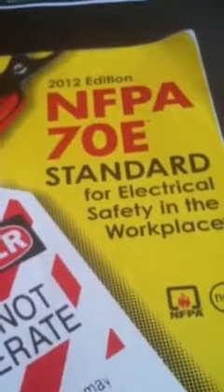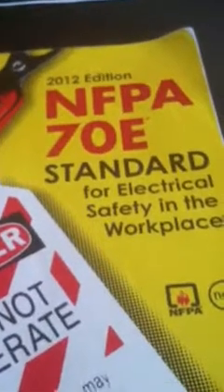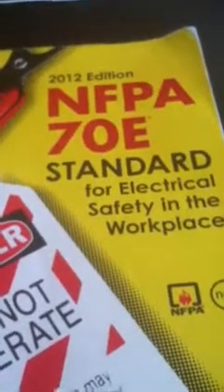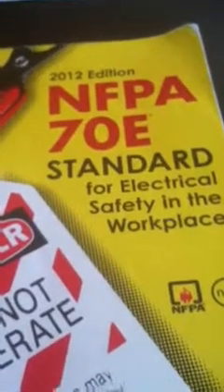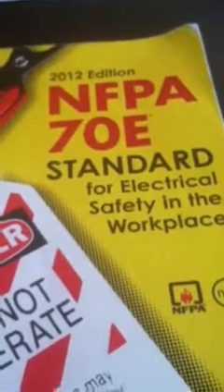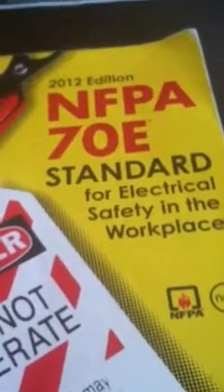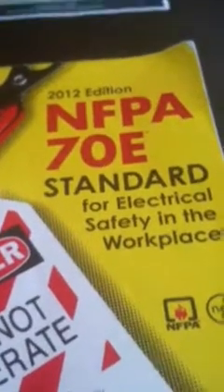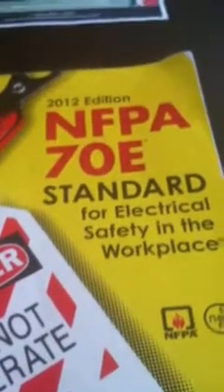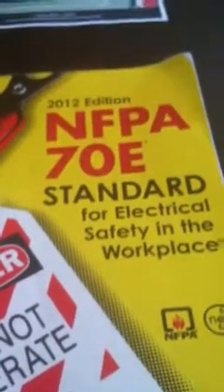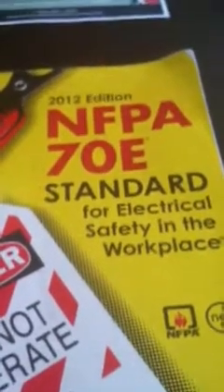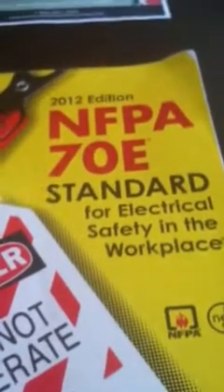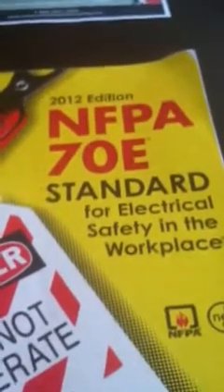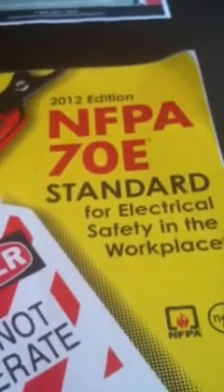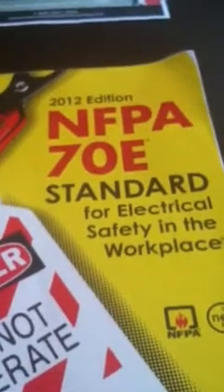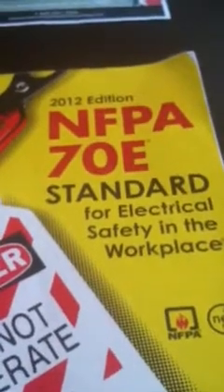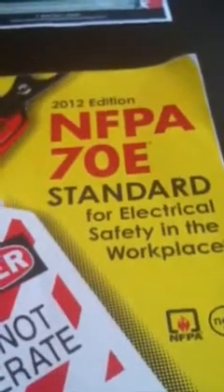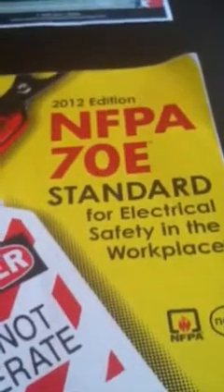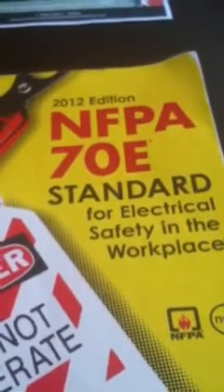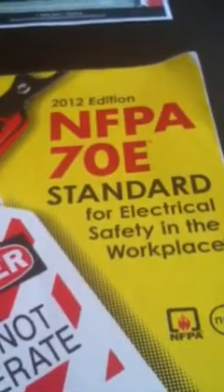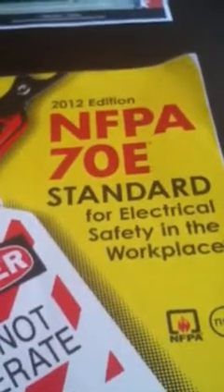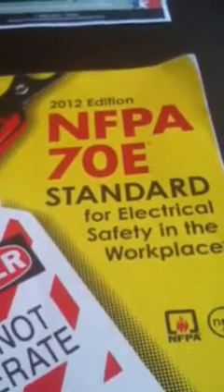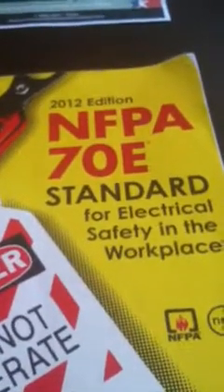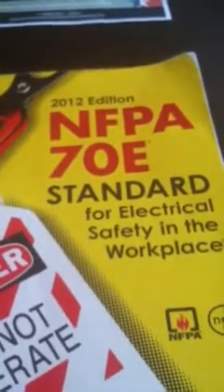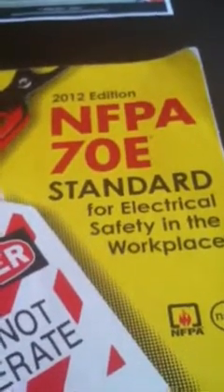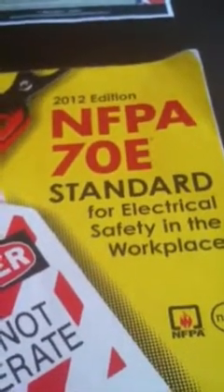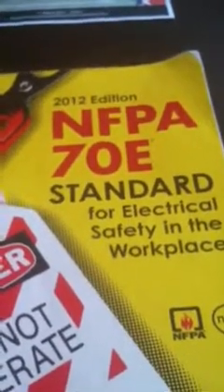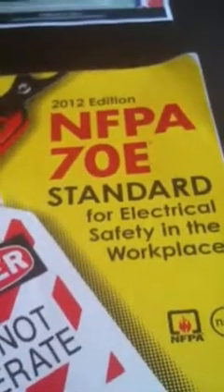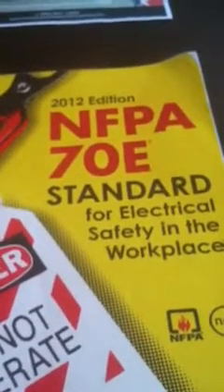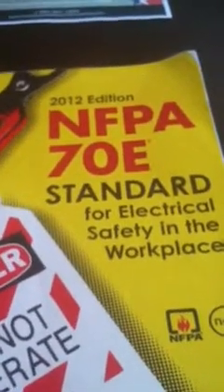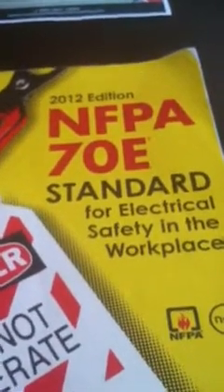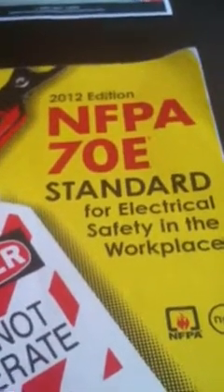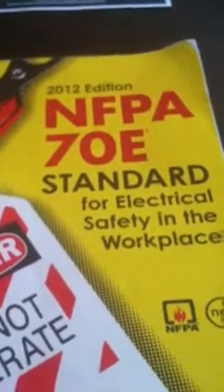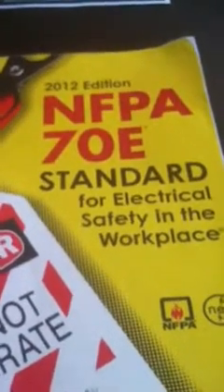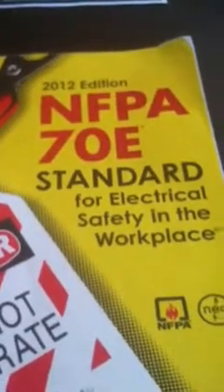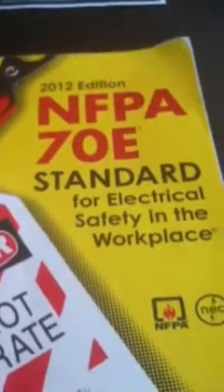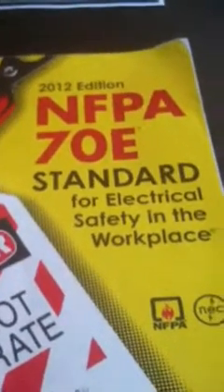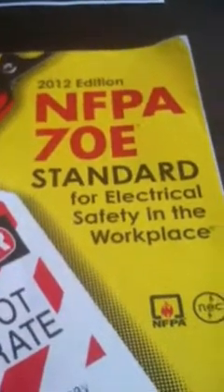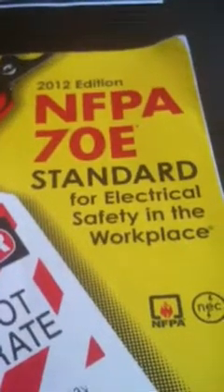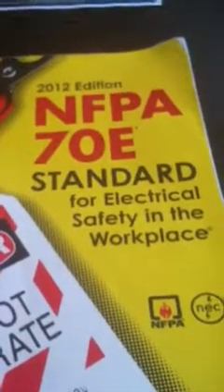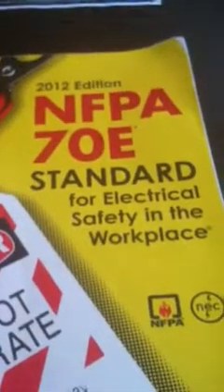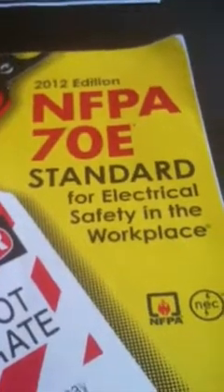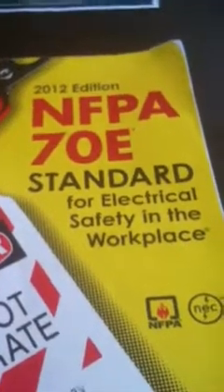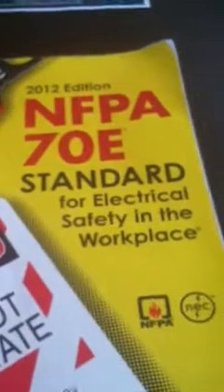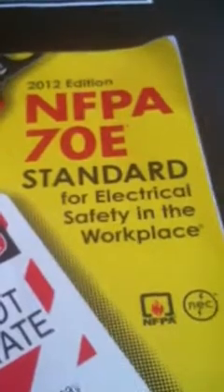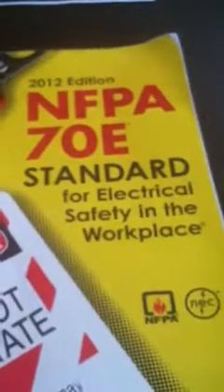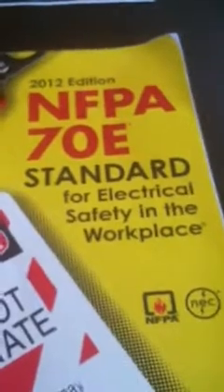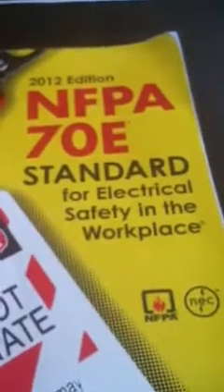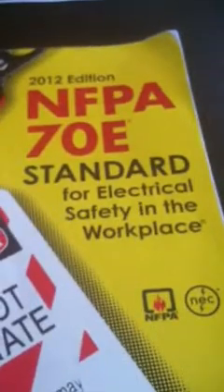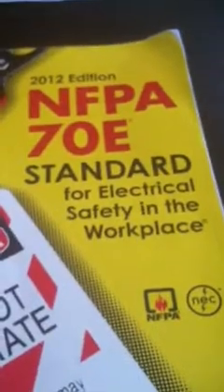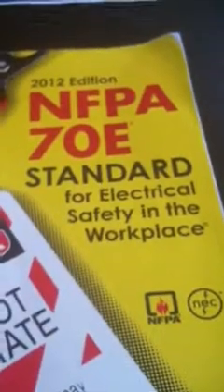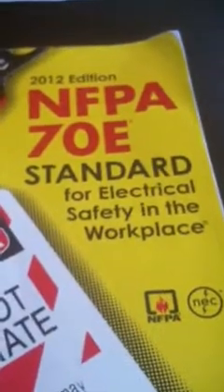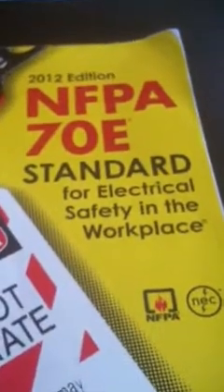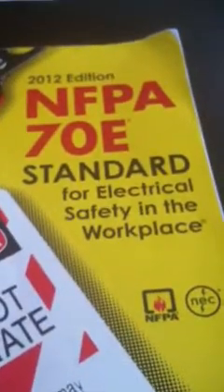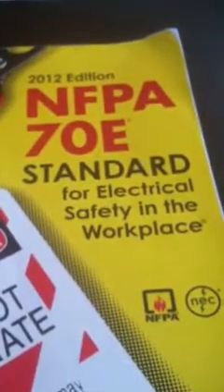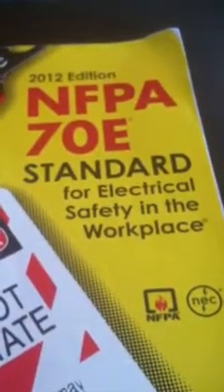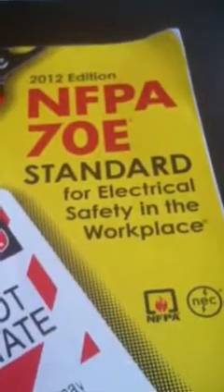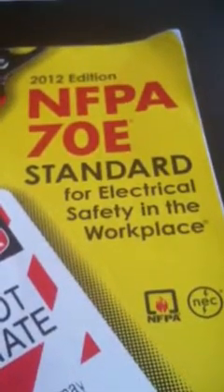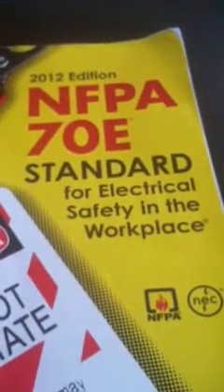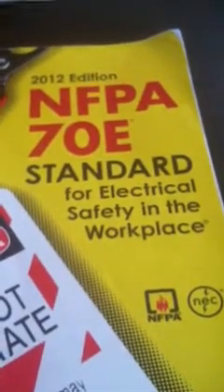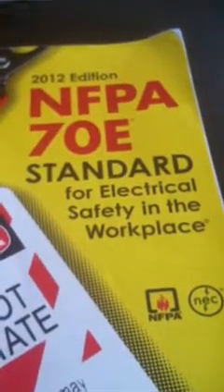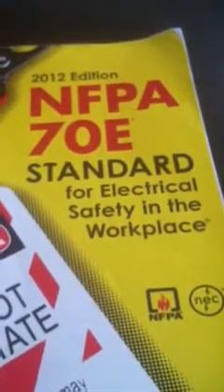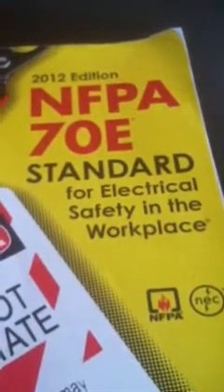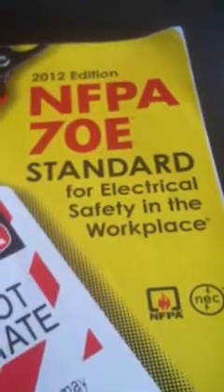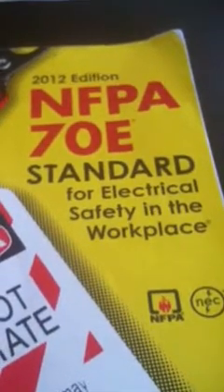The National Fire Protection Agency 70E is the standard for electrical safety in the workplace.